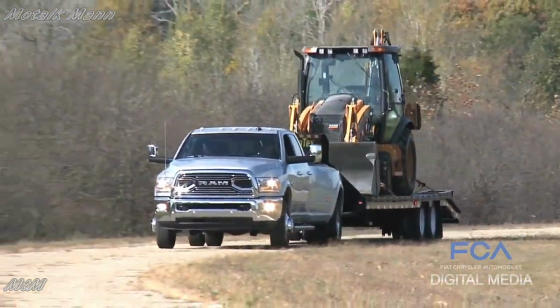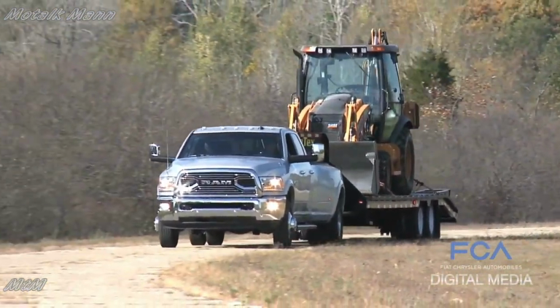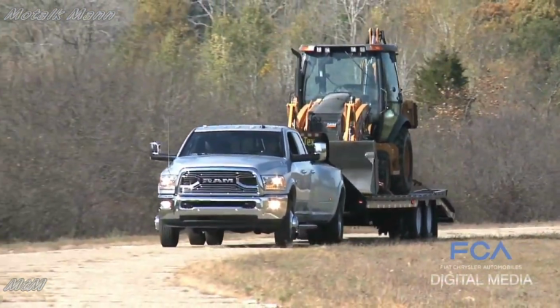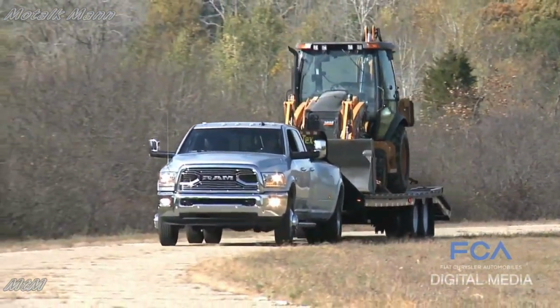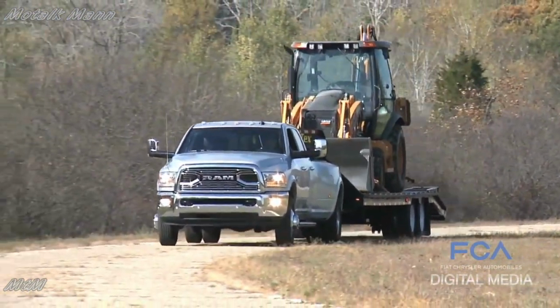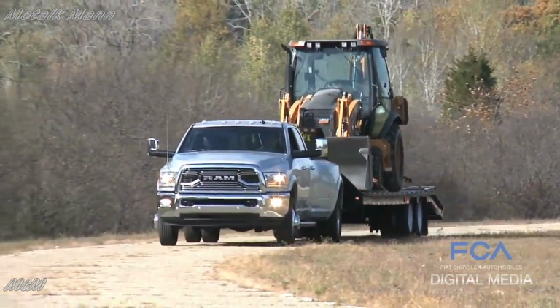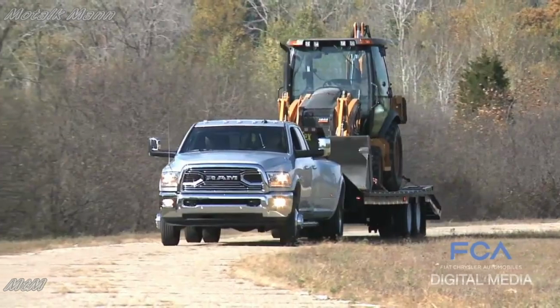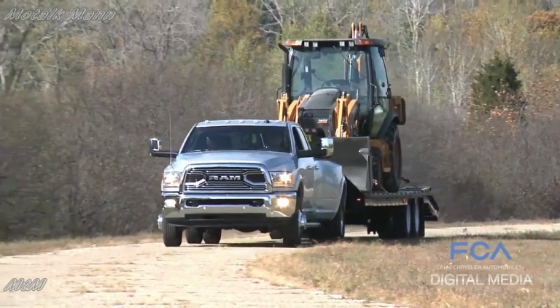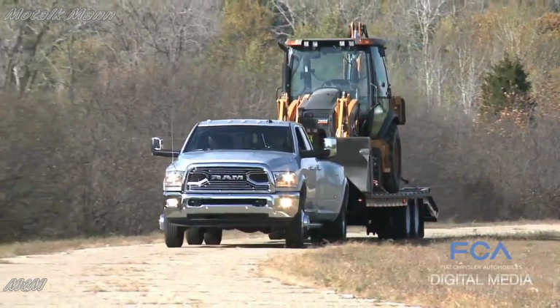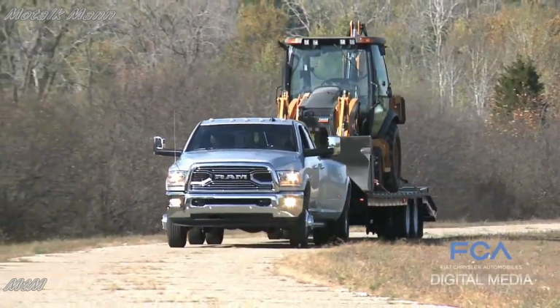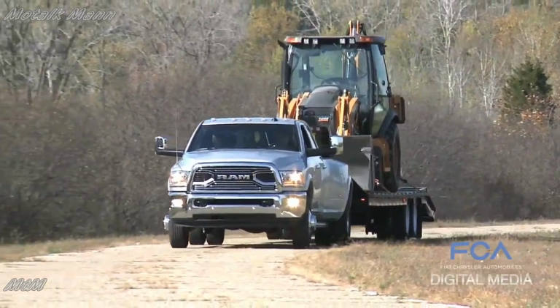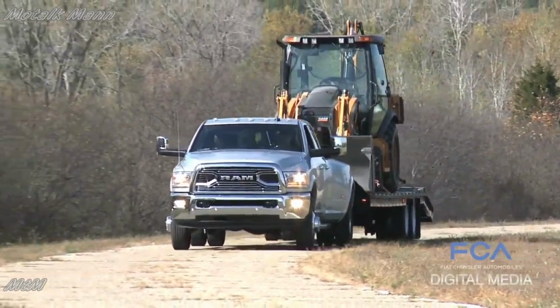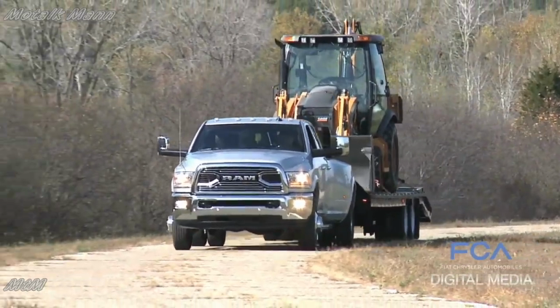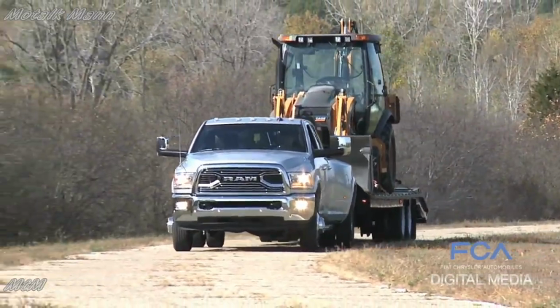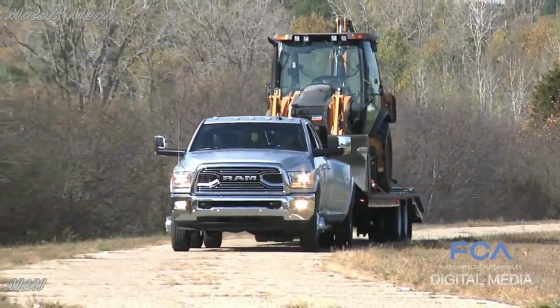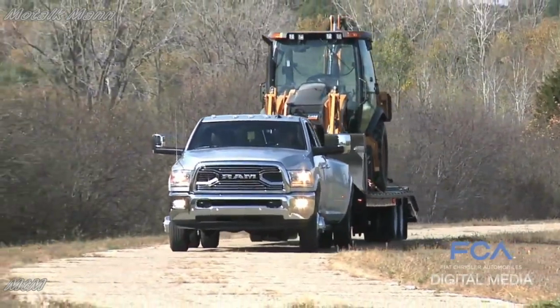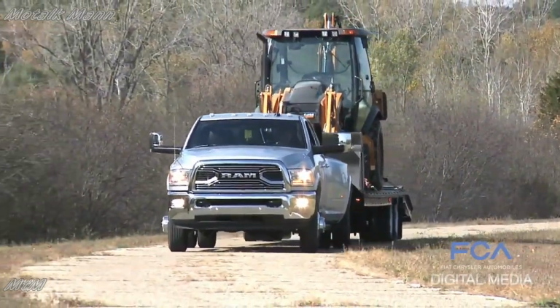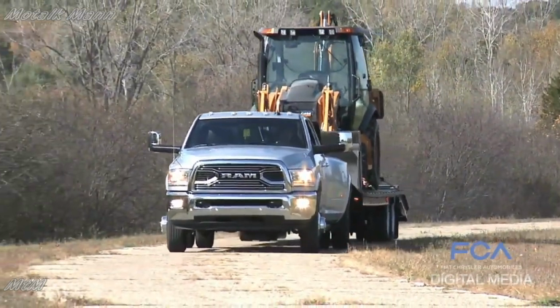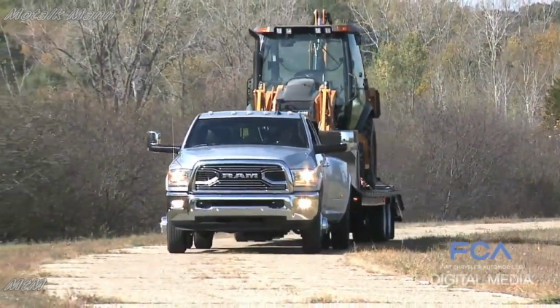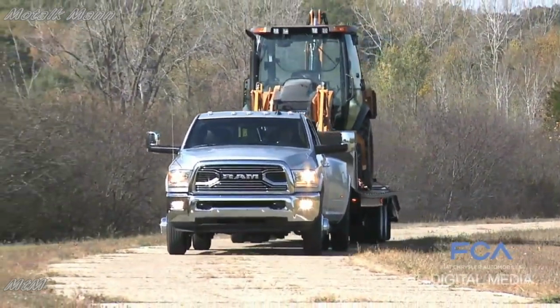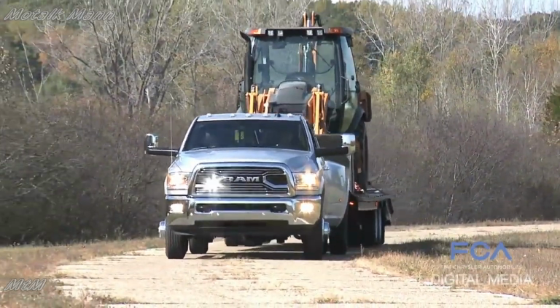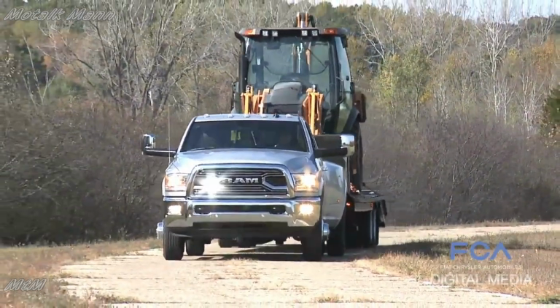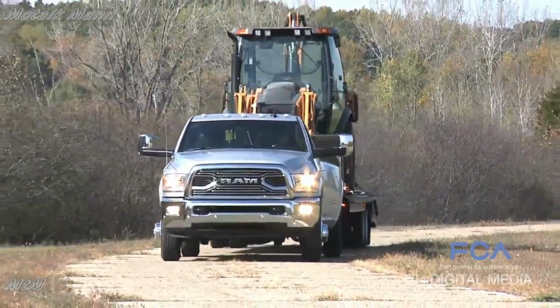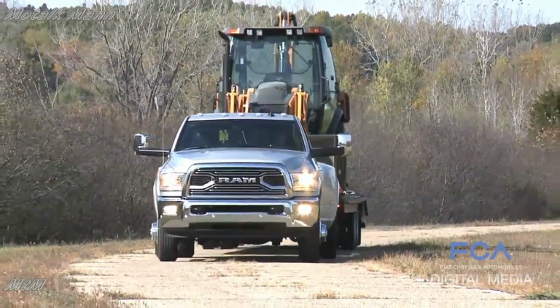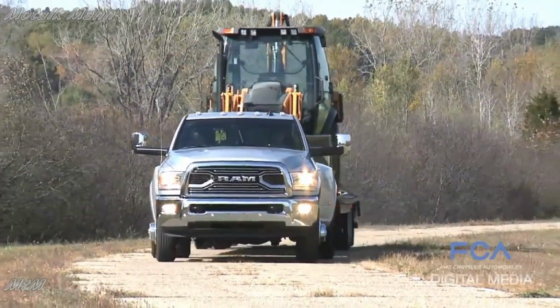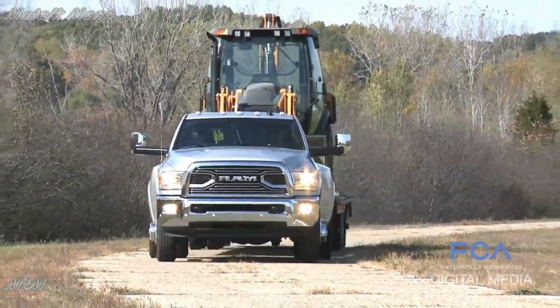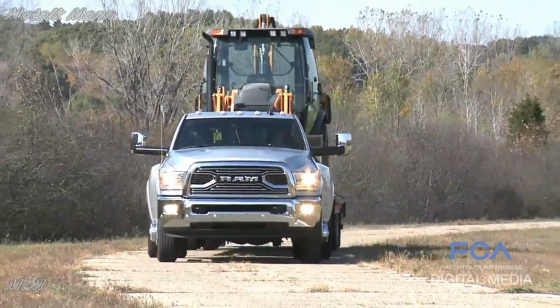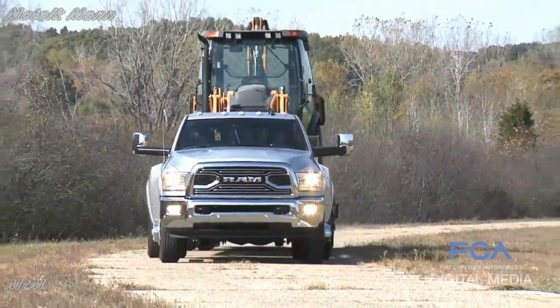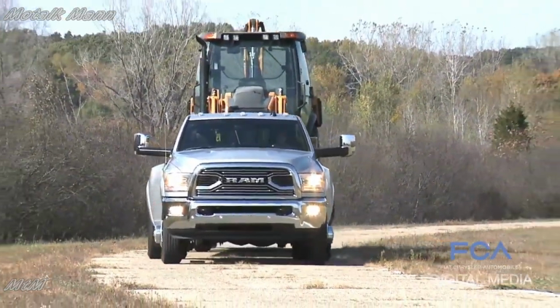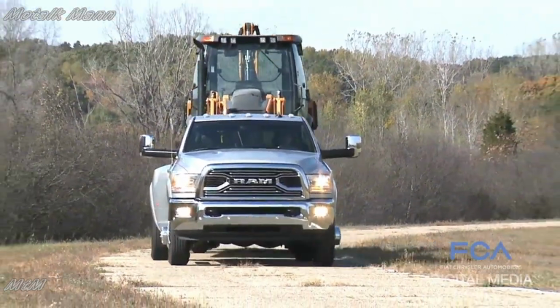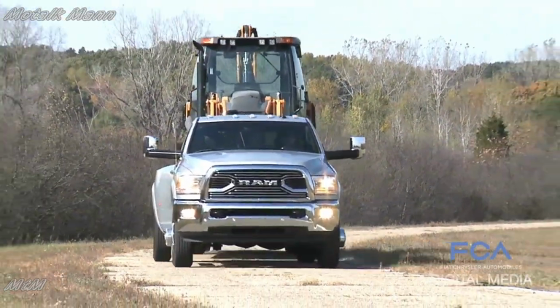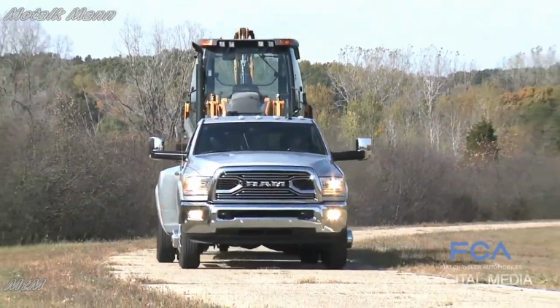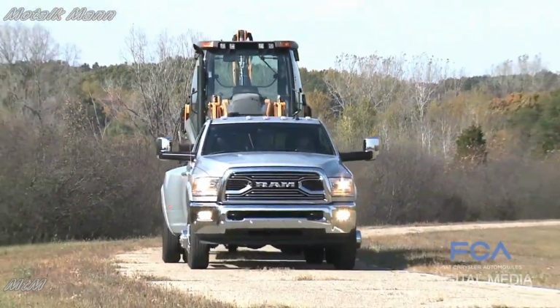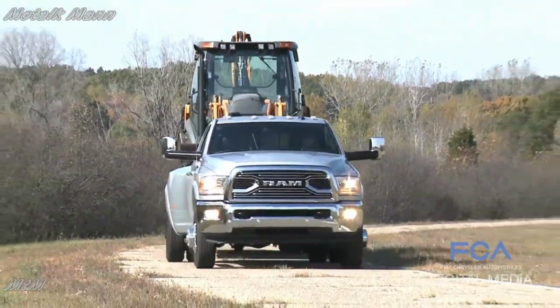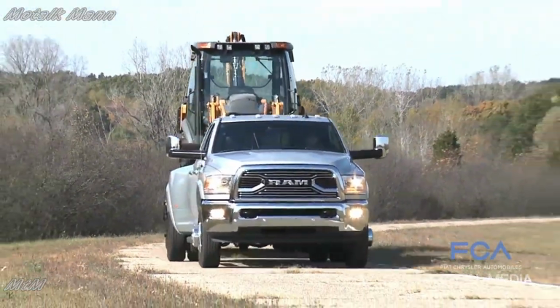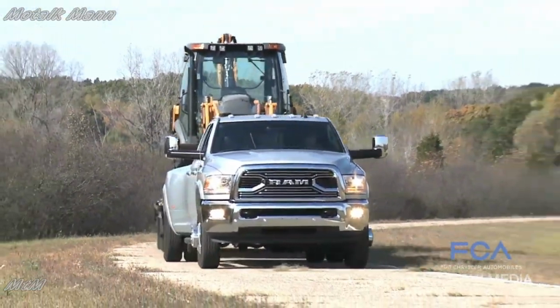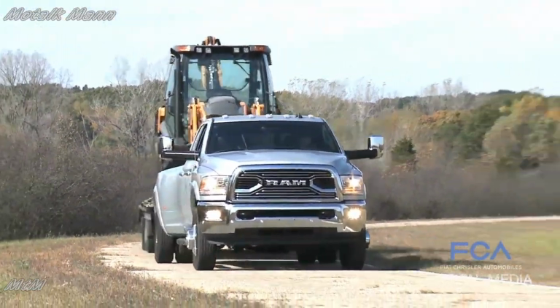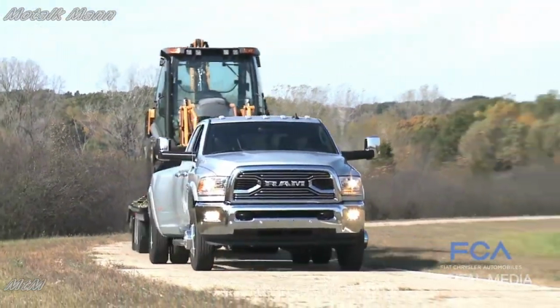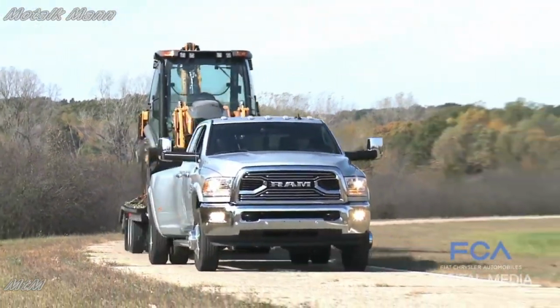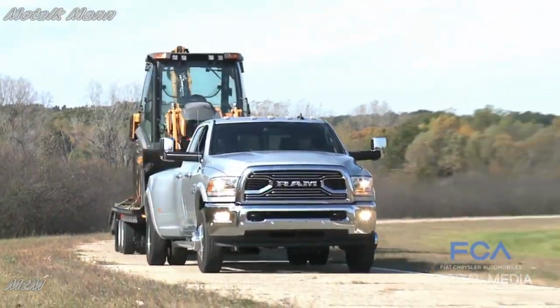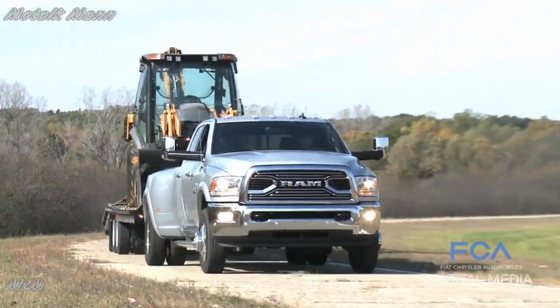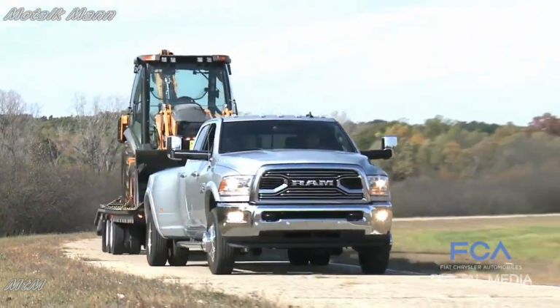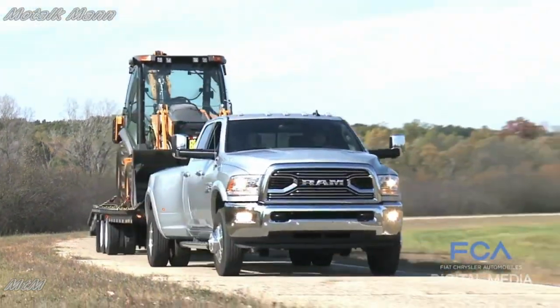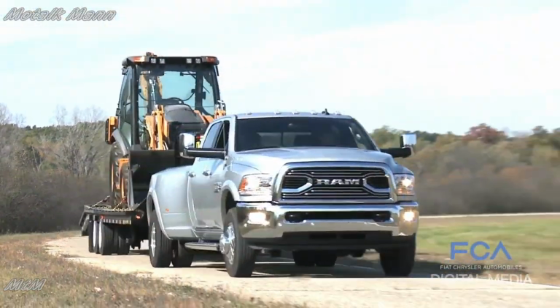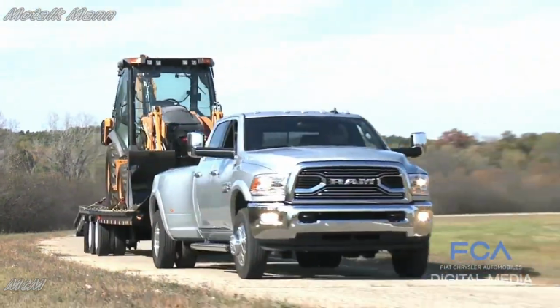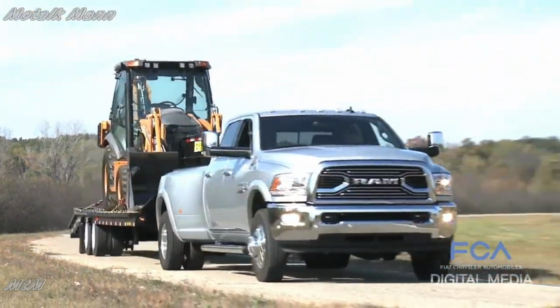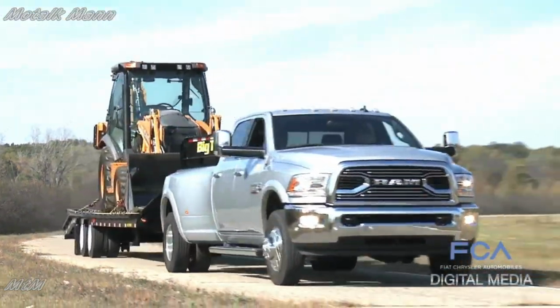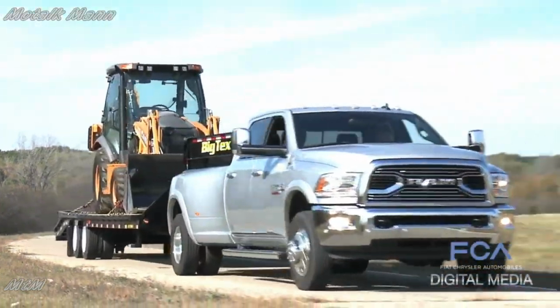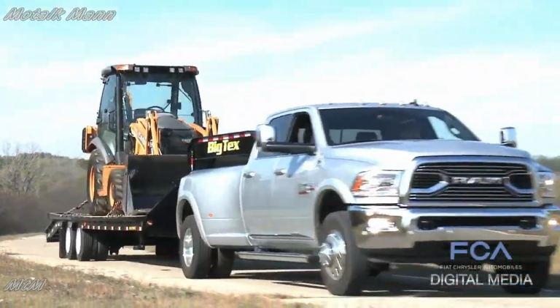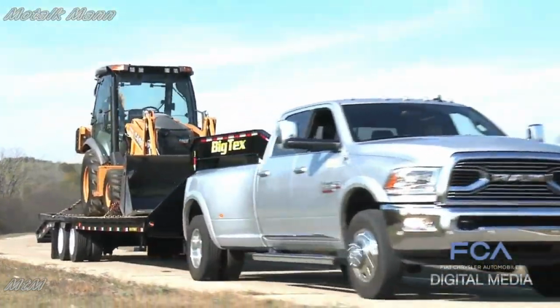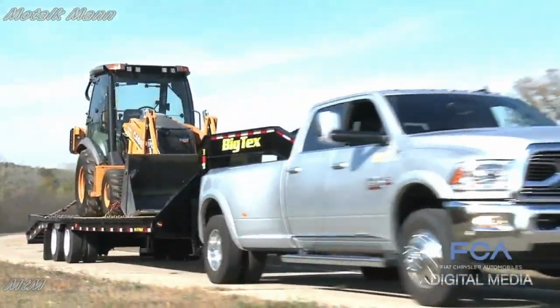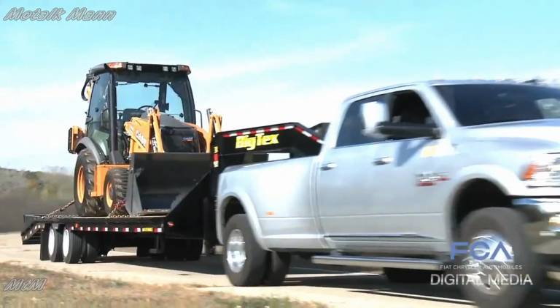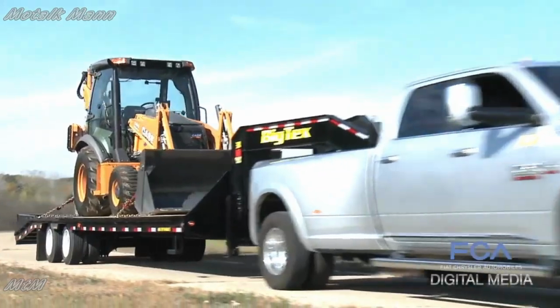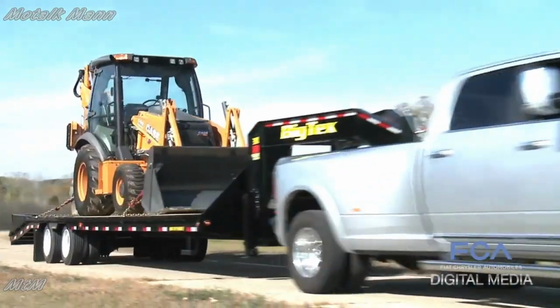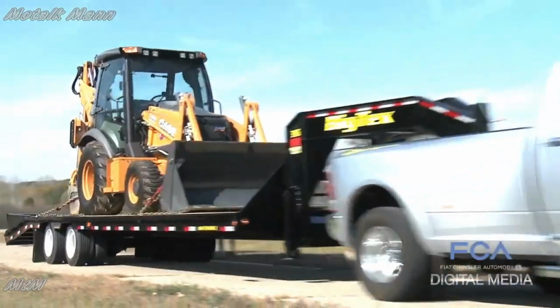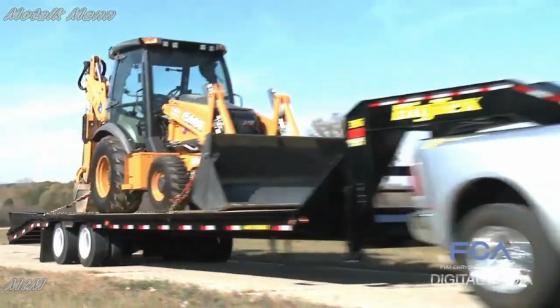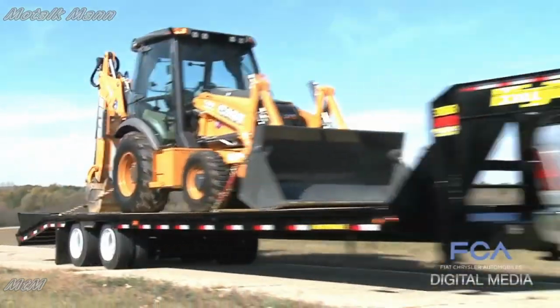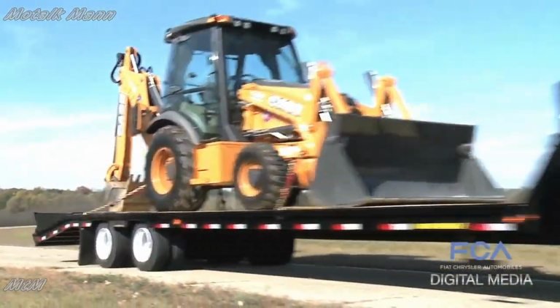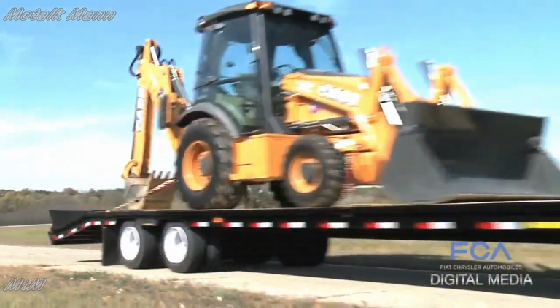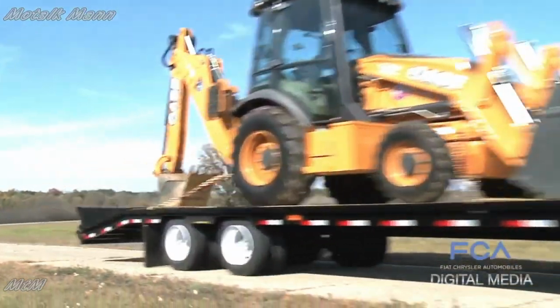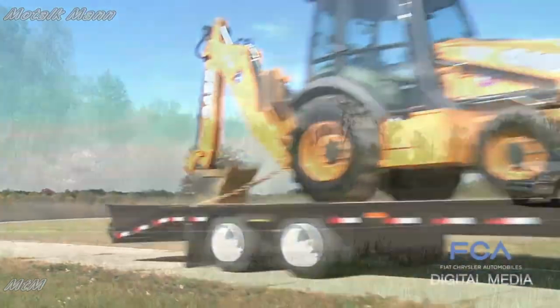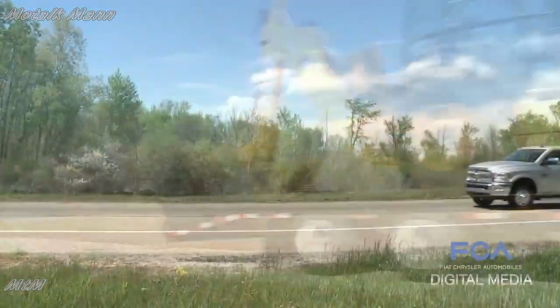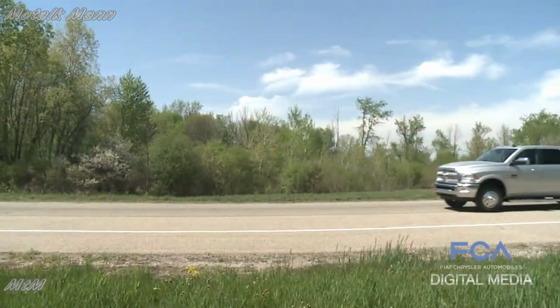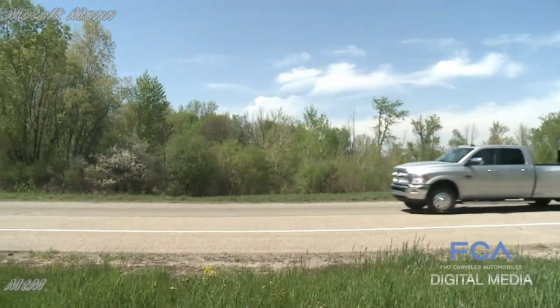For 2018, we worked with Cummins to take us to new class-leading capability with 930 pound-feet of torque.